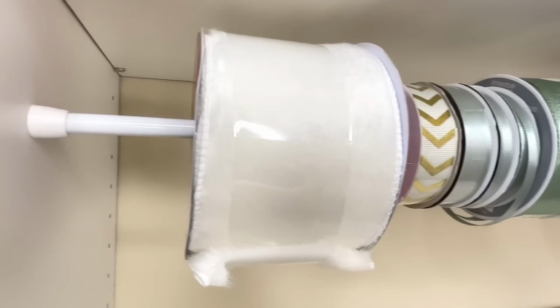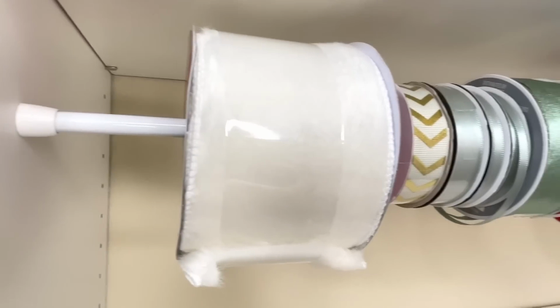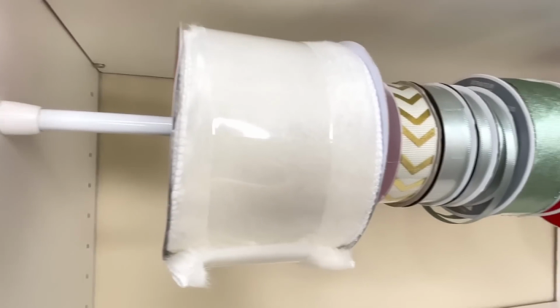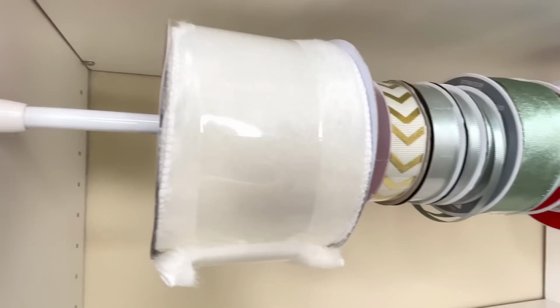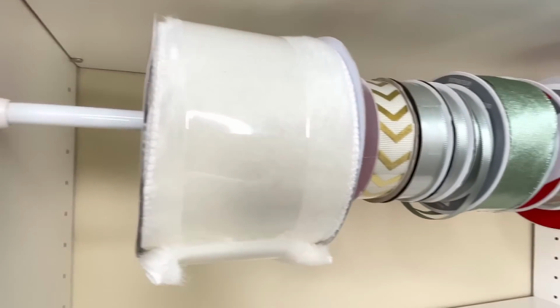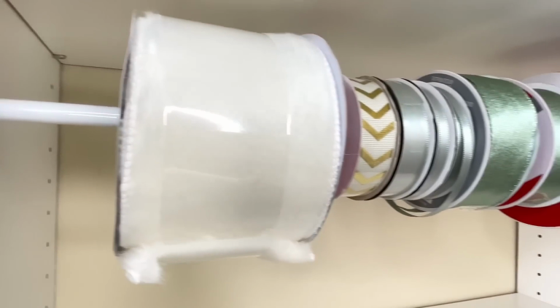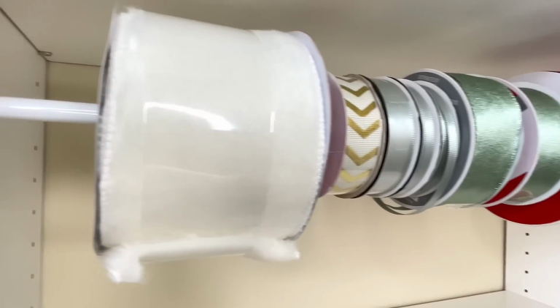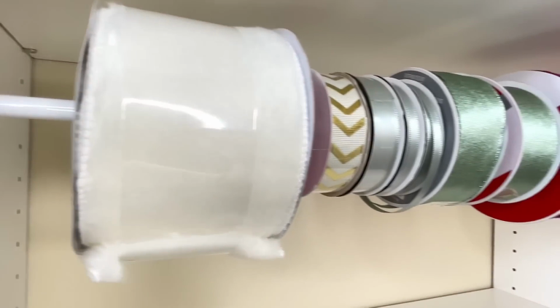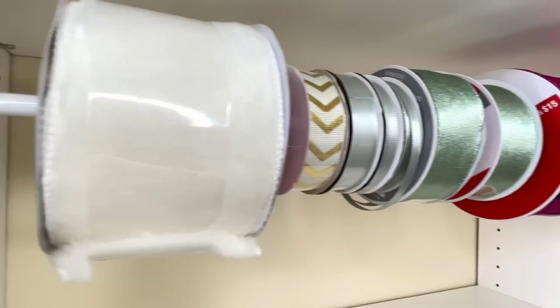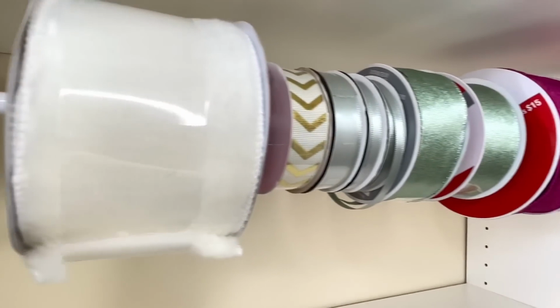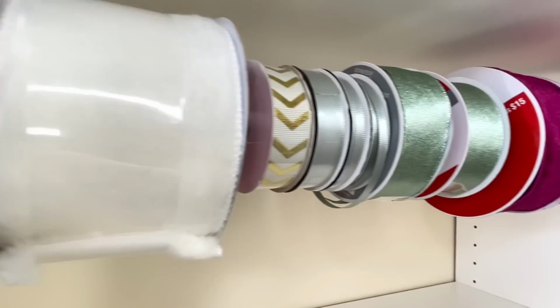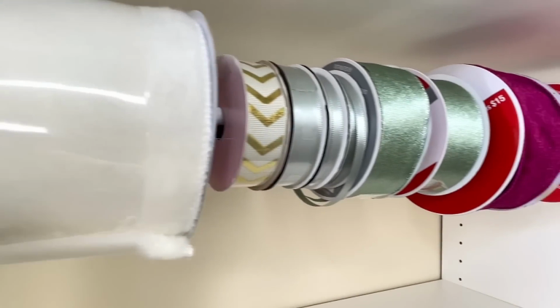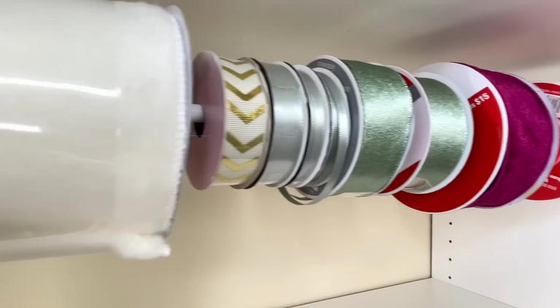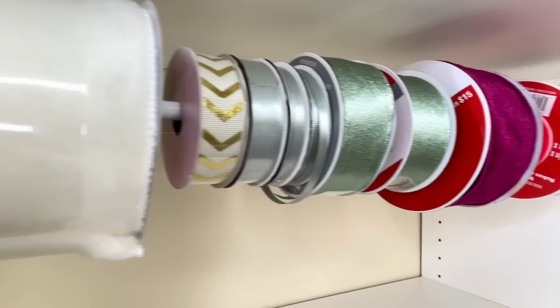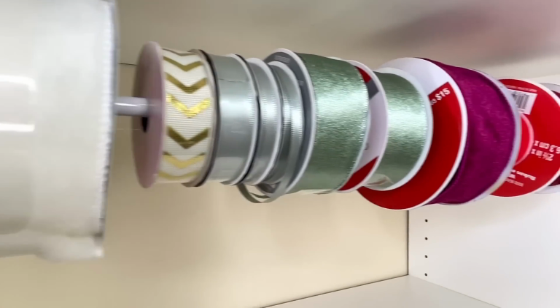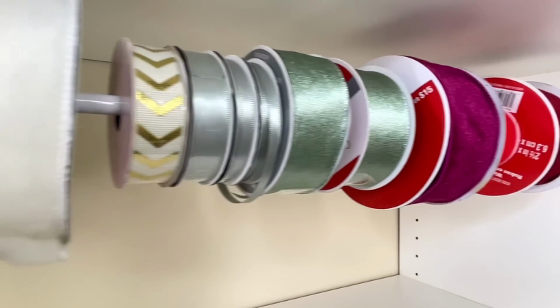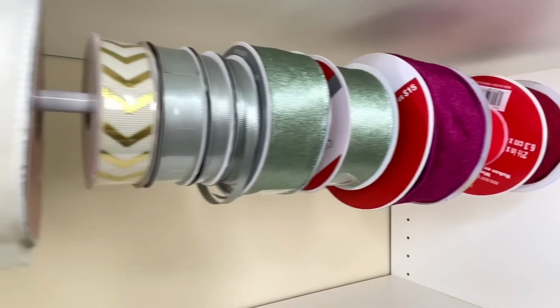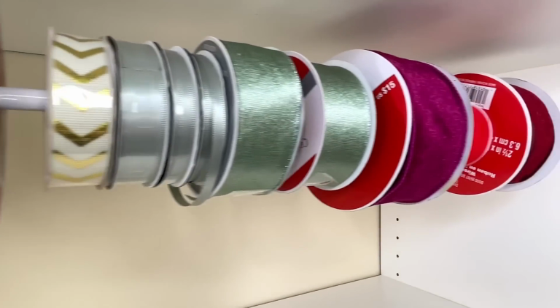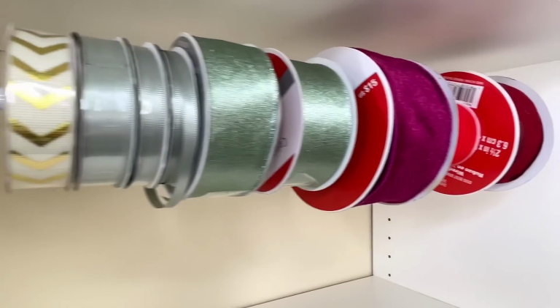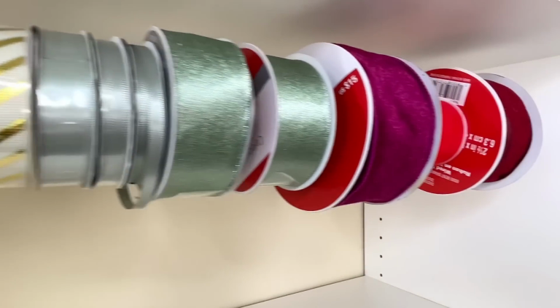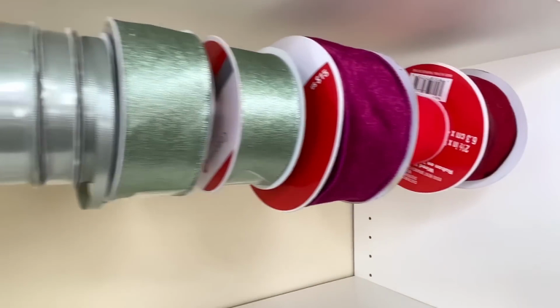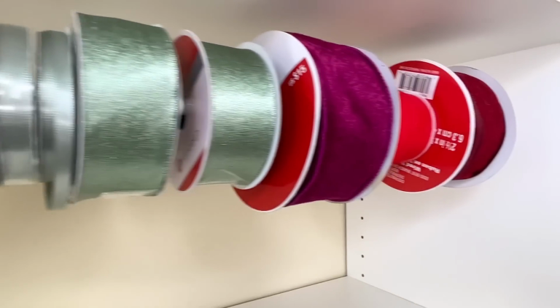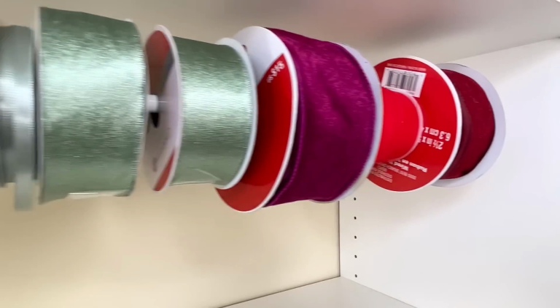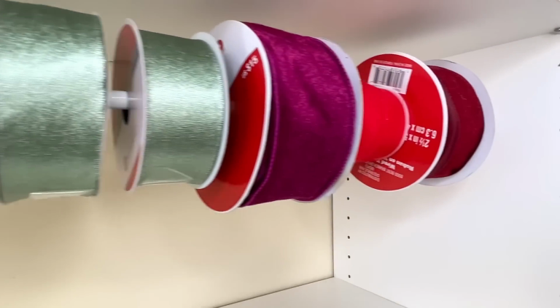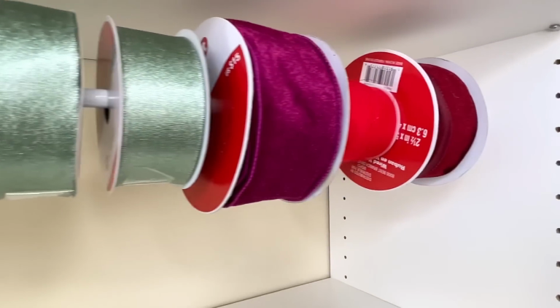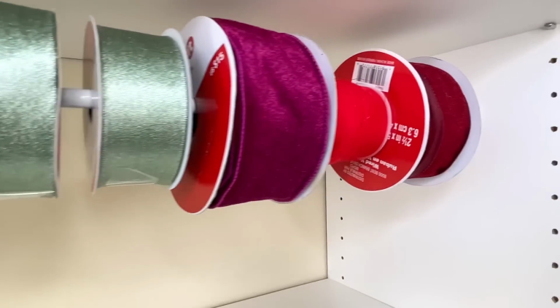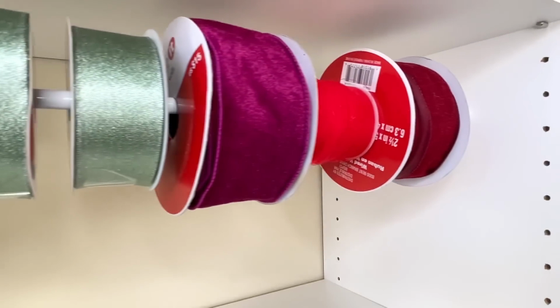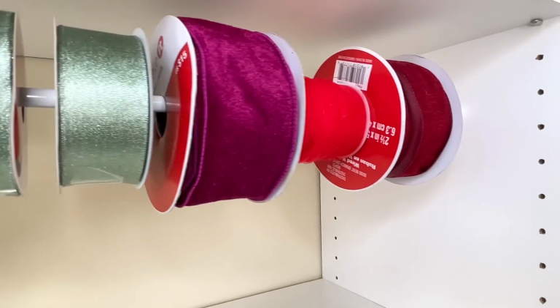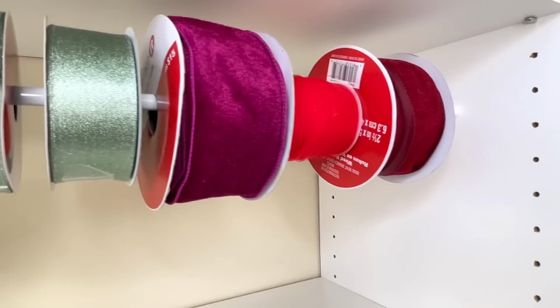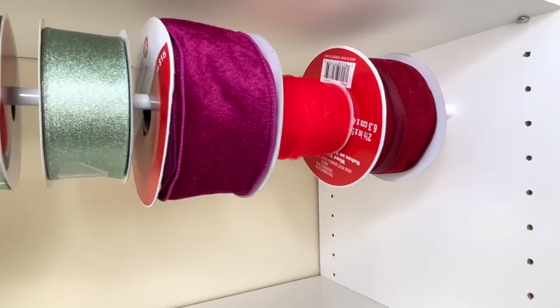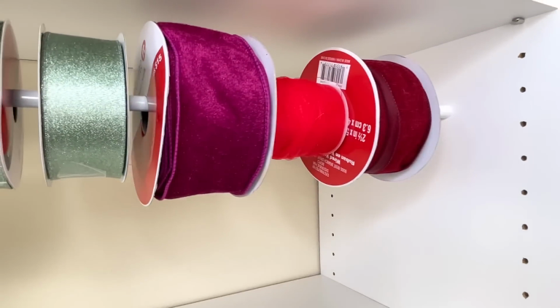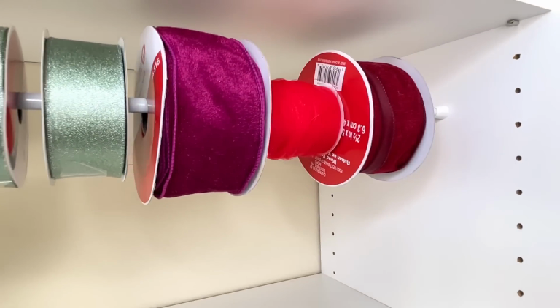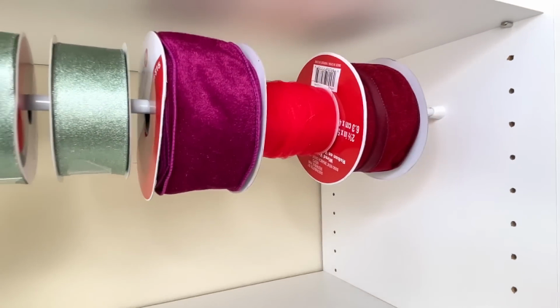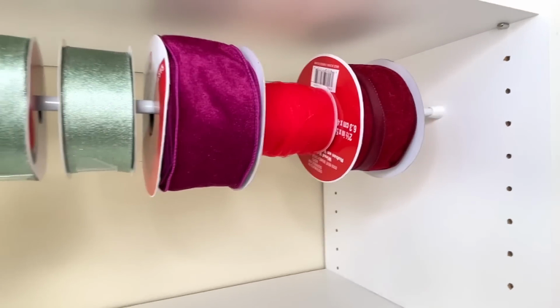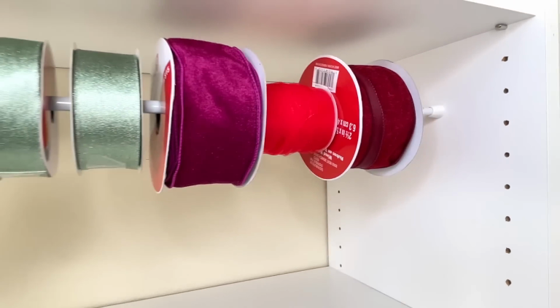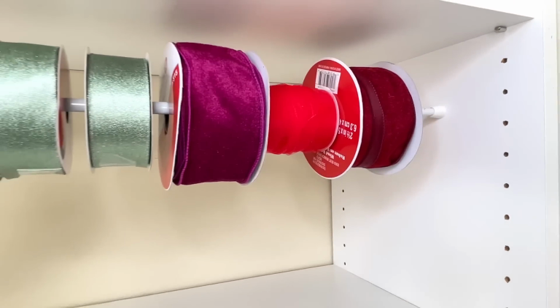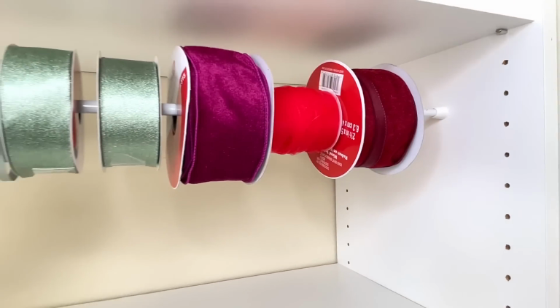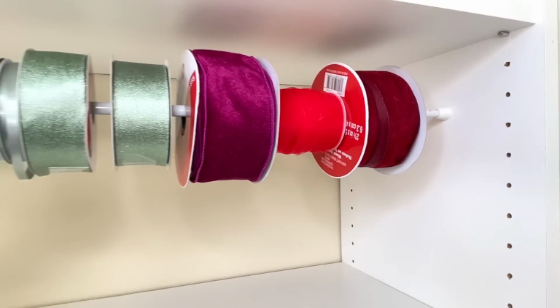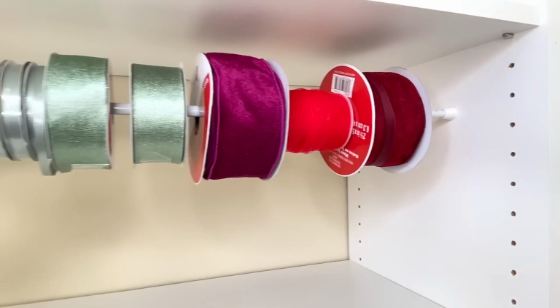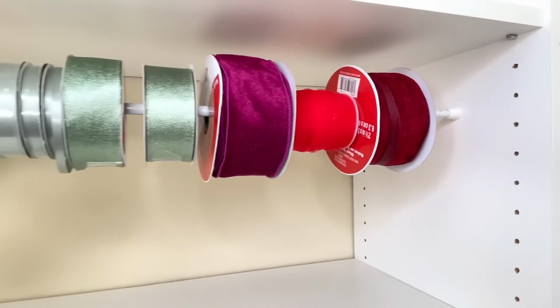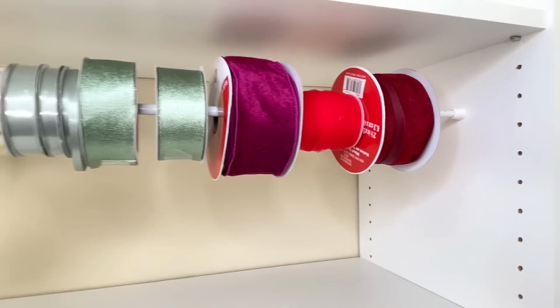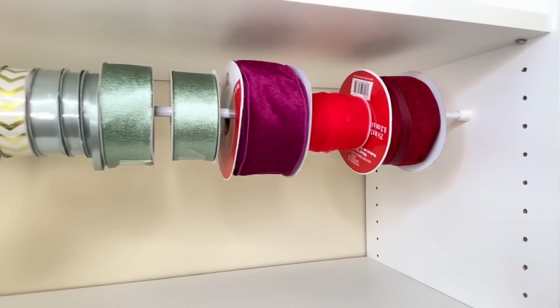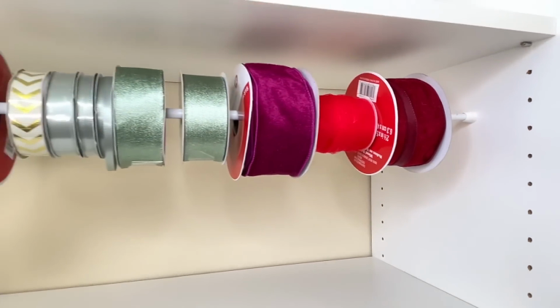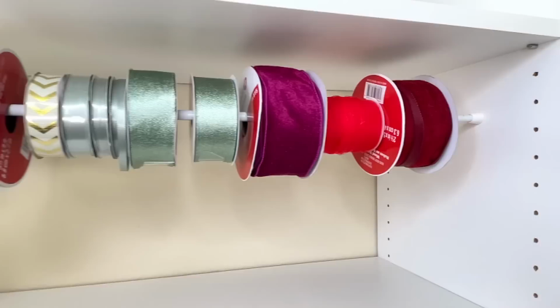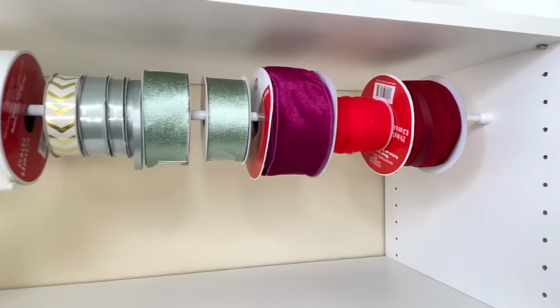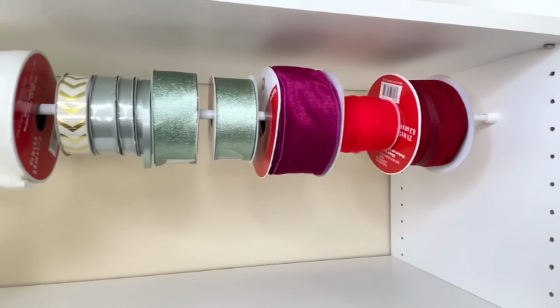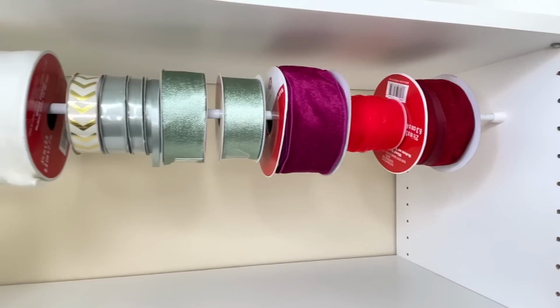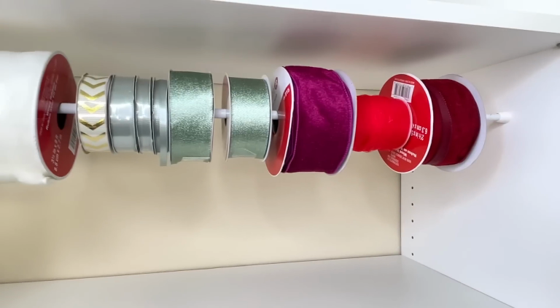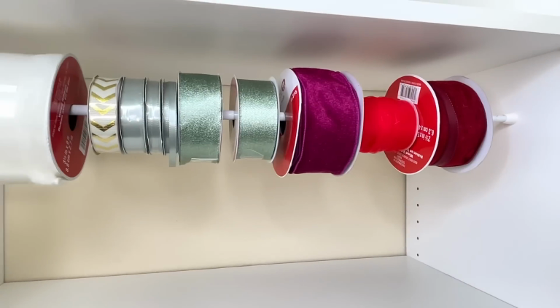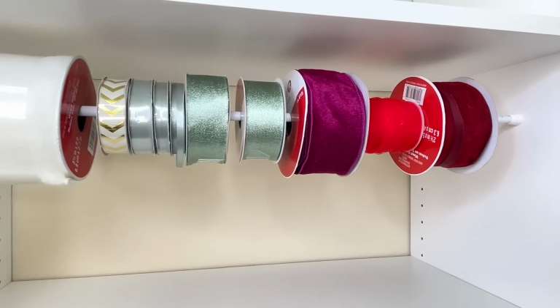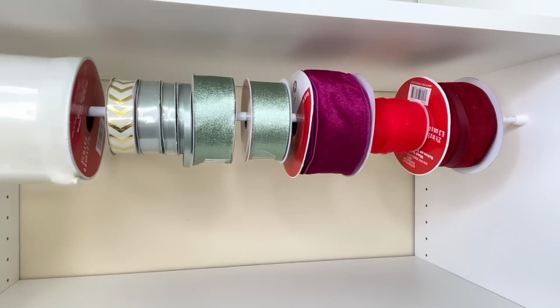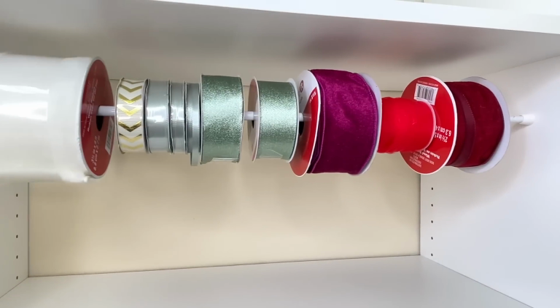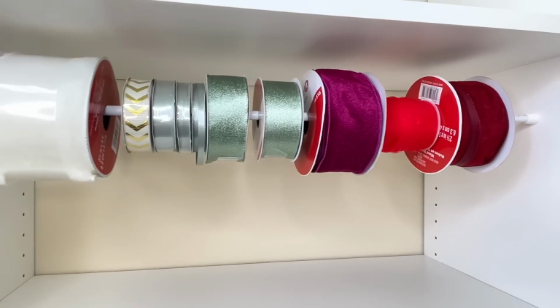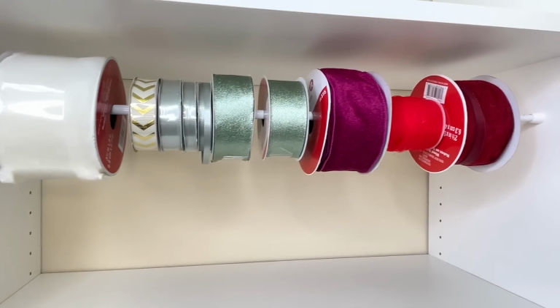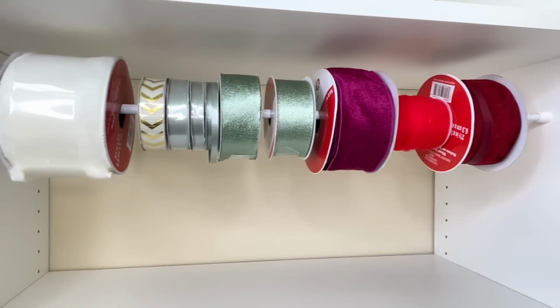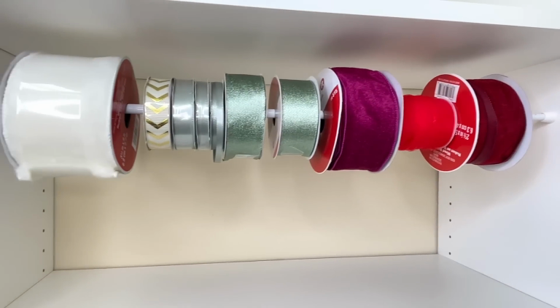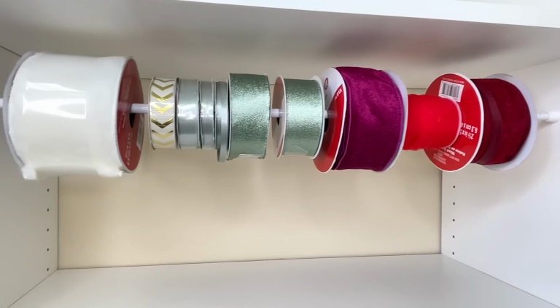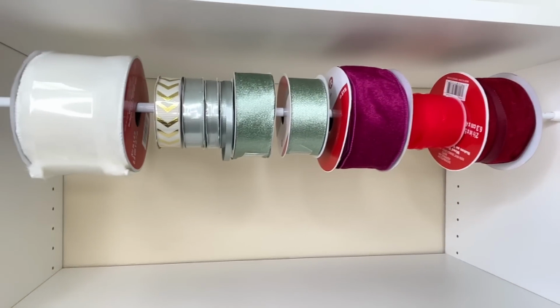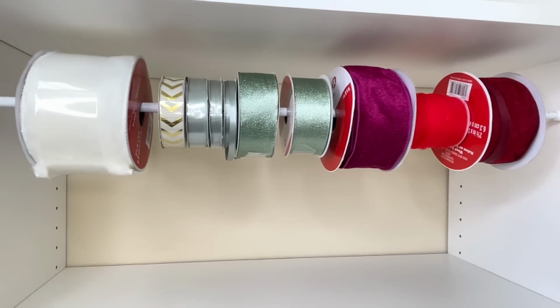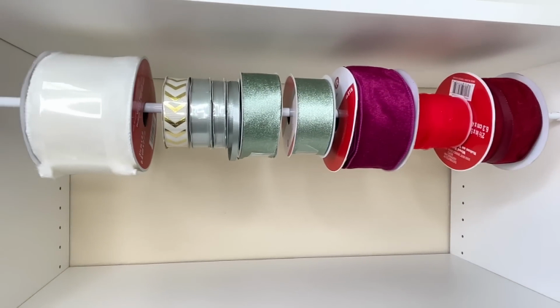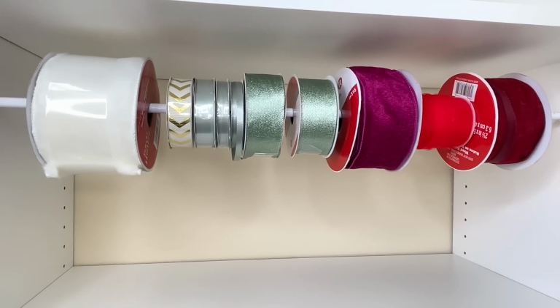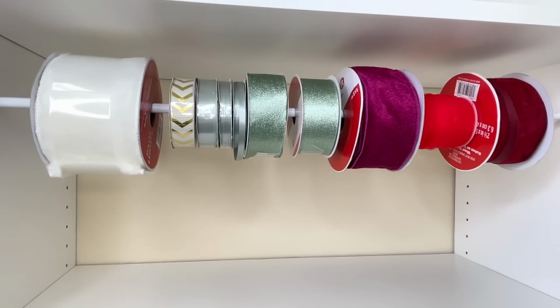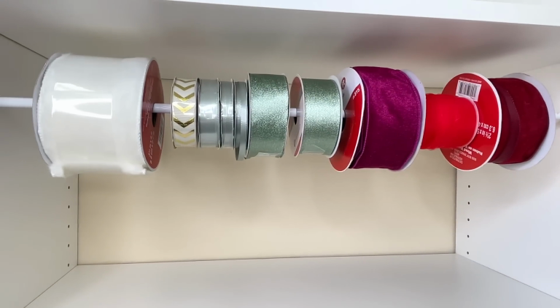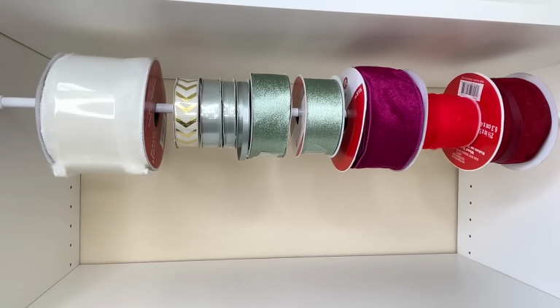All you need to do is size the tension rod to fit the area so it's nice and snug, and now you have a fantastic way to organize your ribbon. You can see everything, roll off the ribbon that you need, cut it, and you don't even have to pull it off the rod.